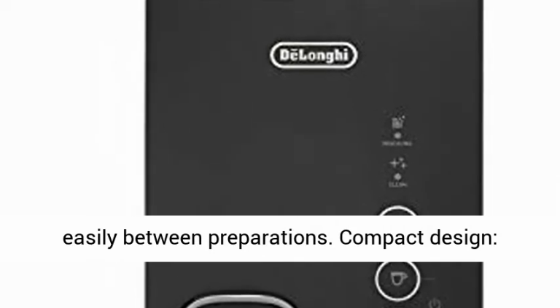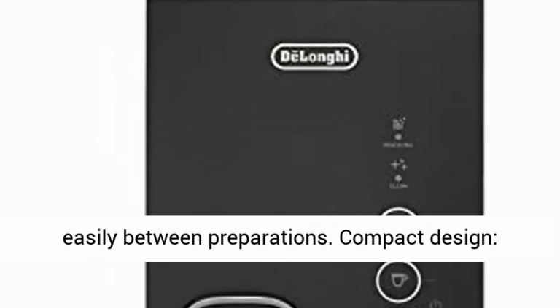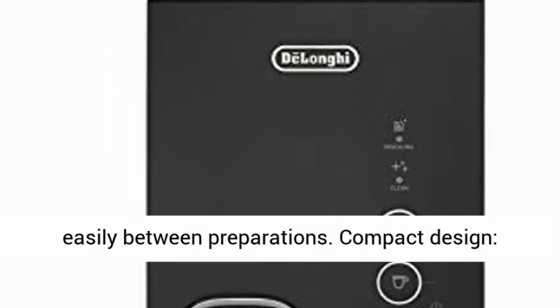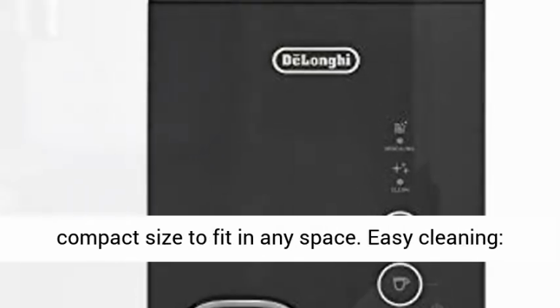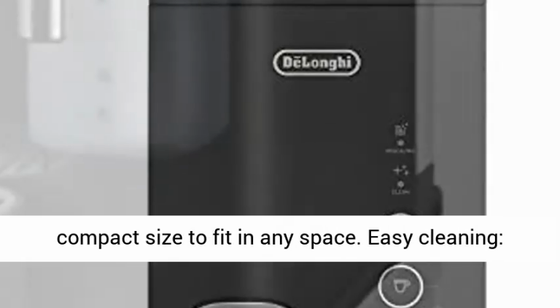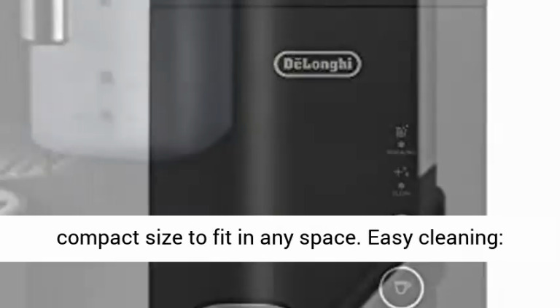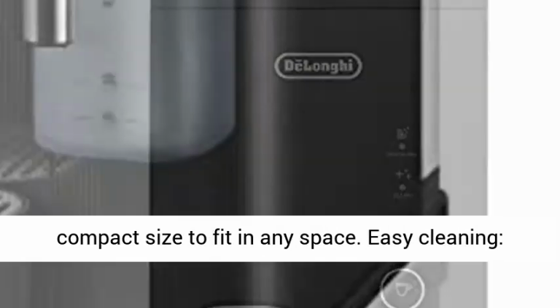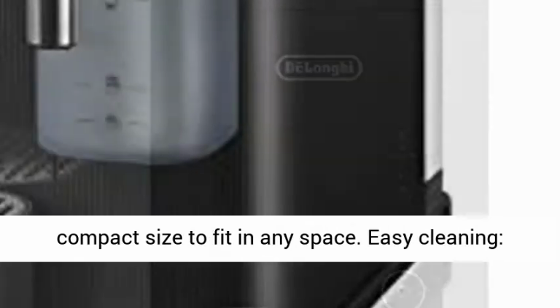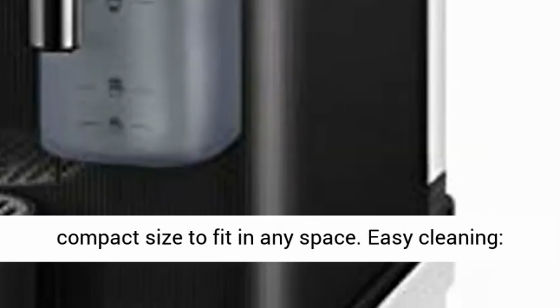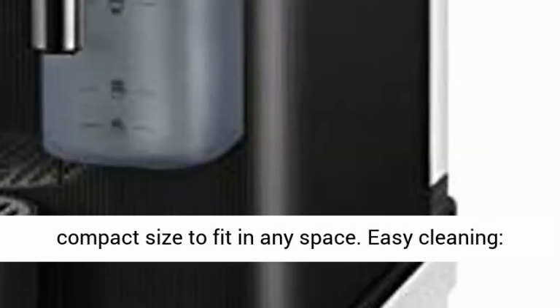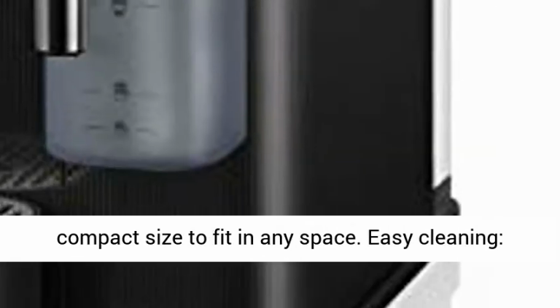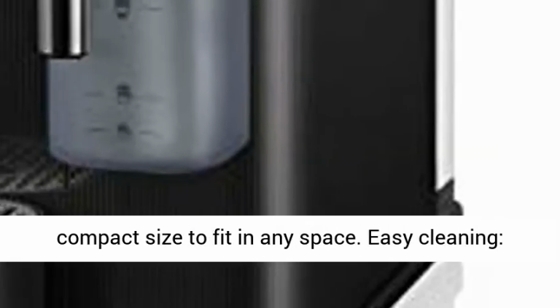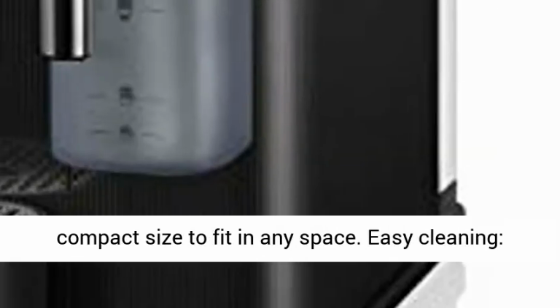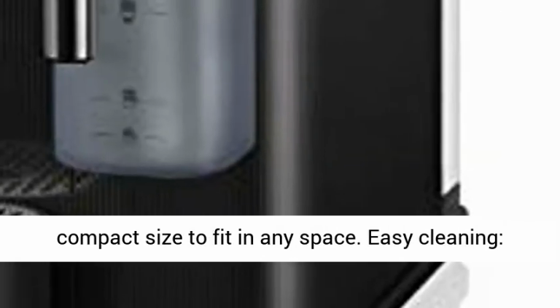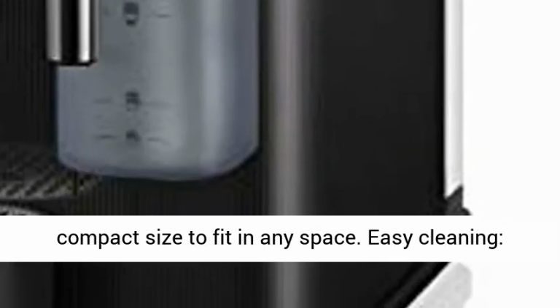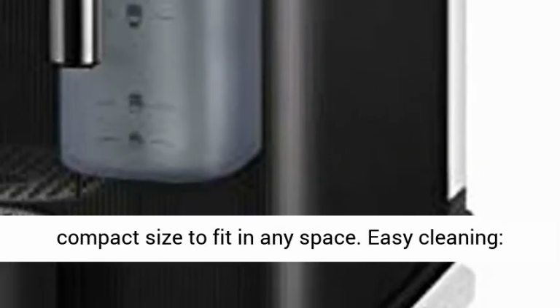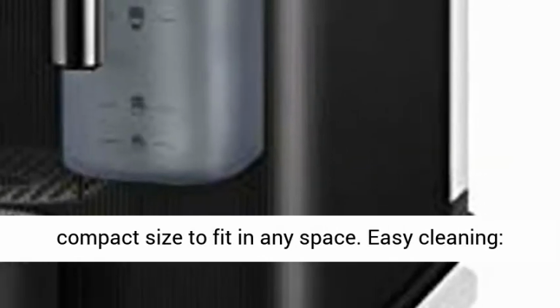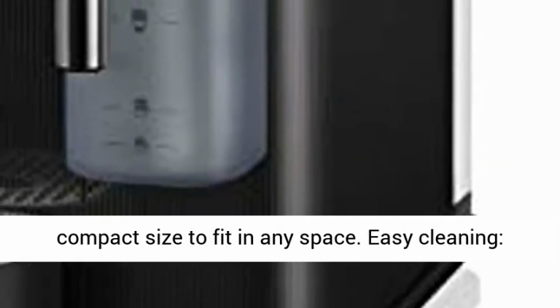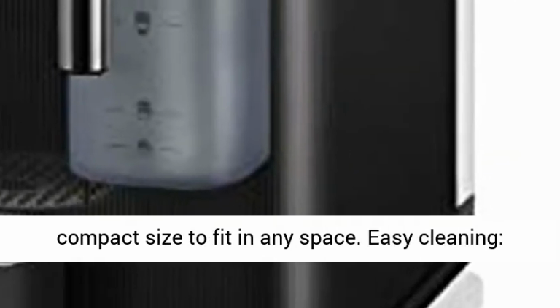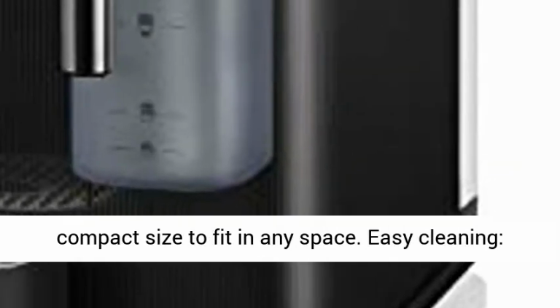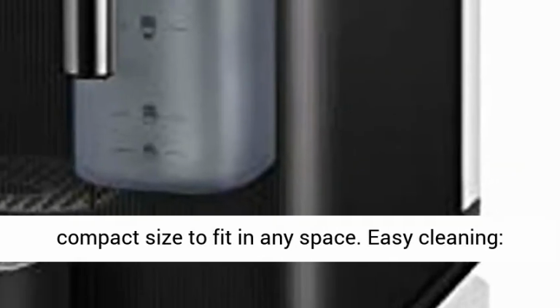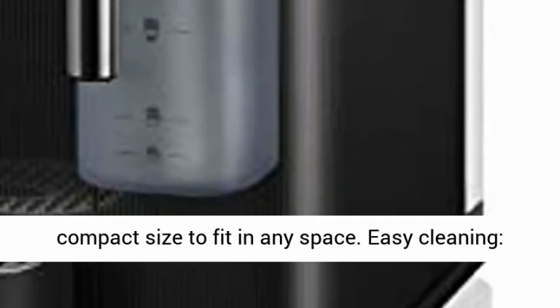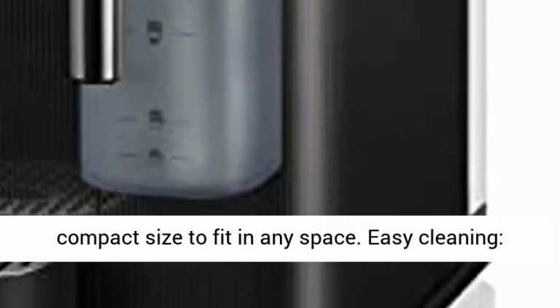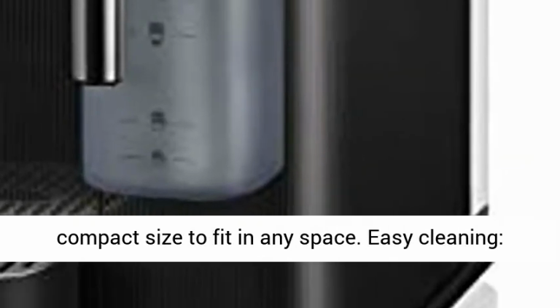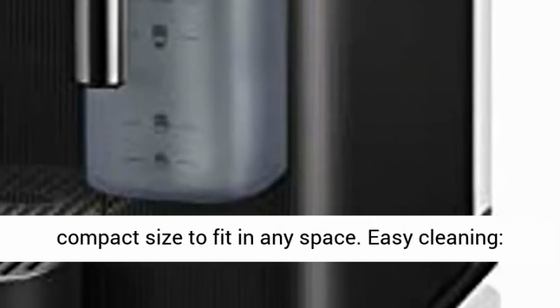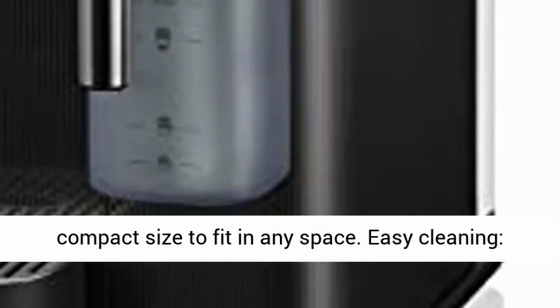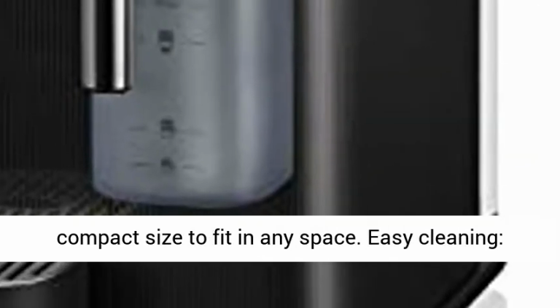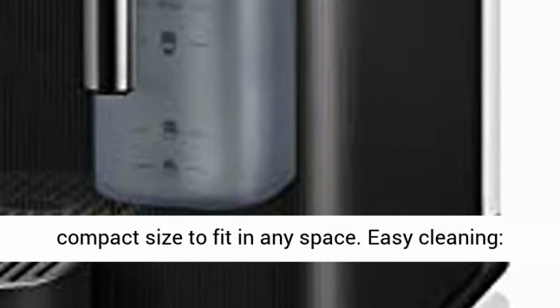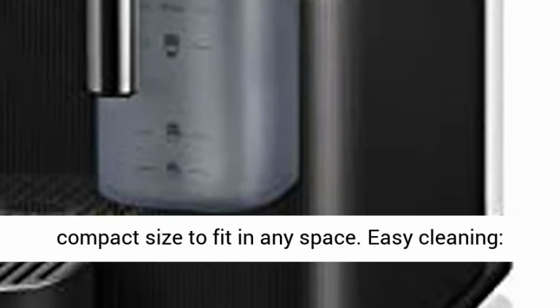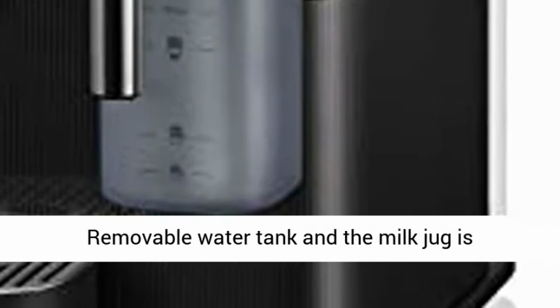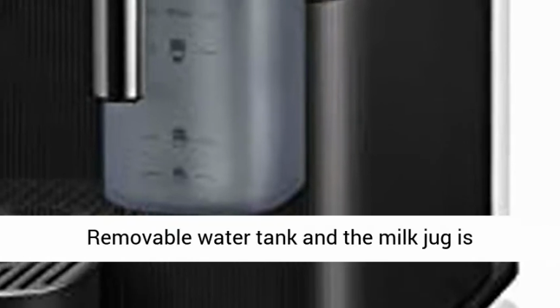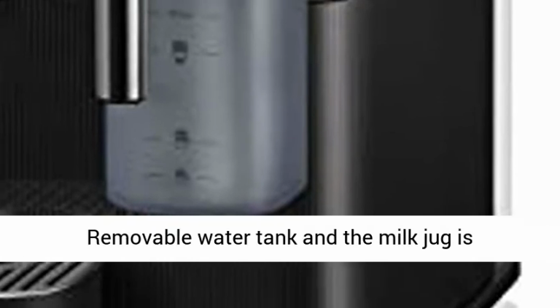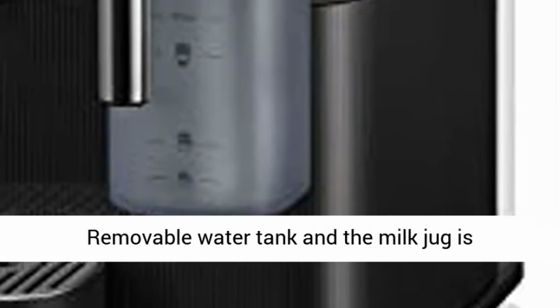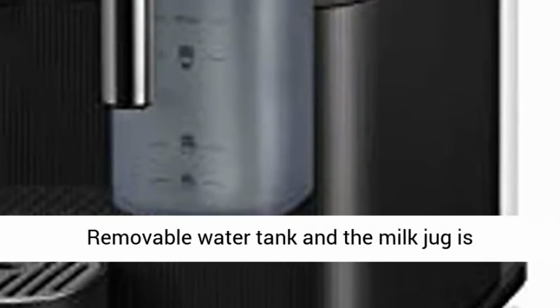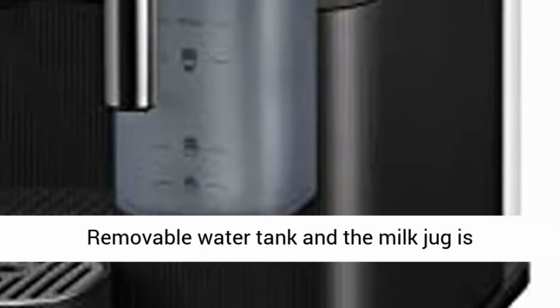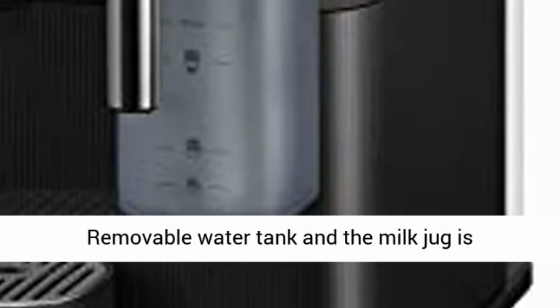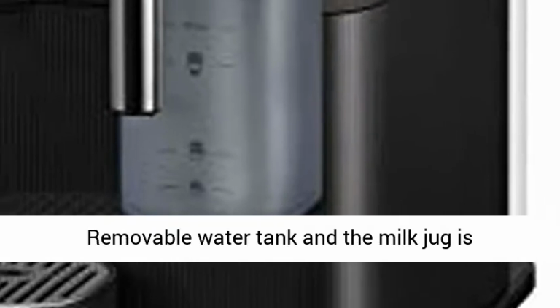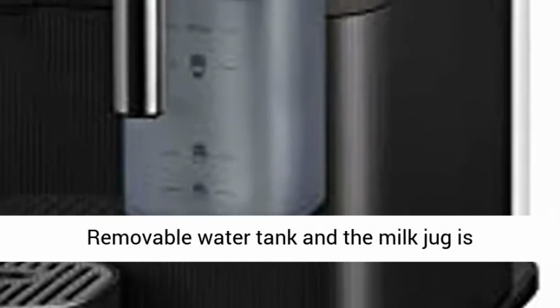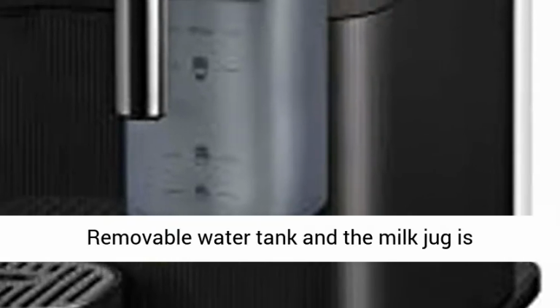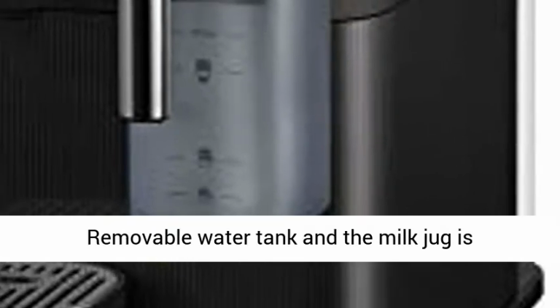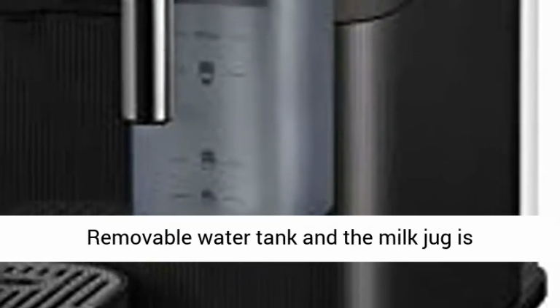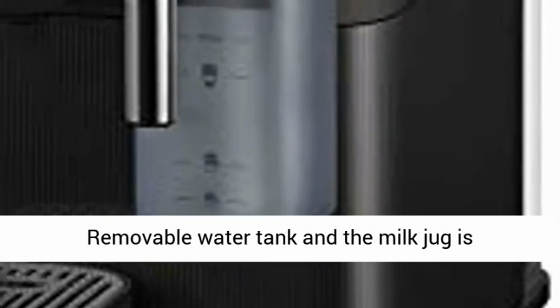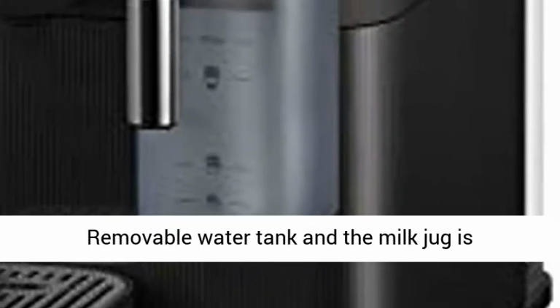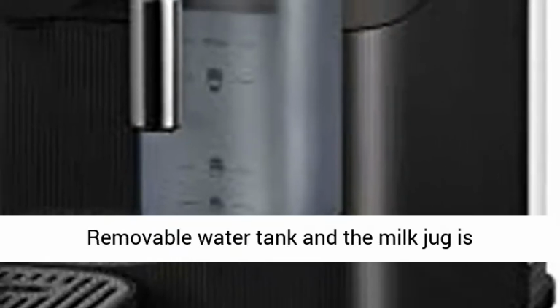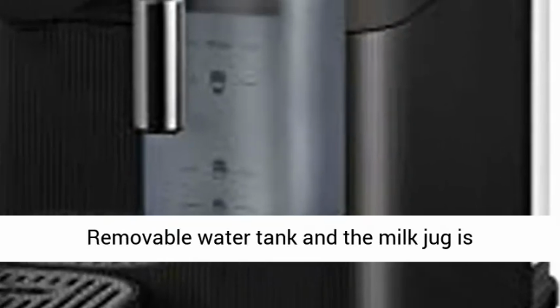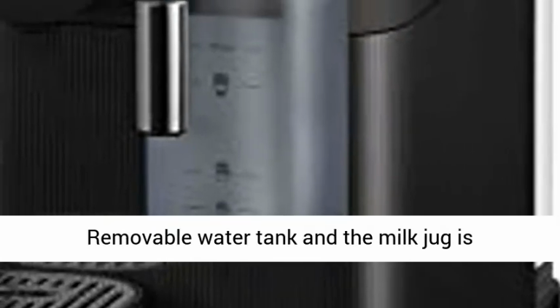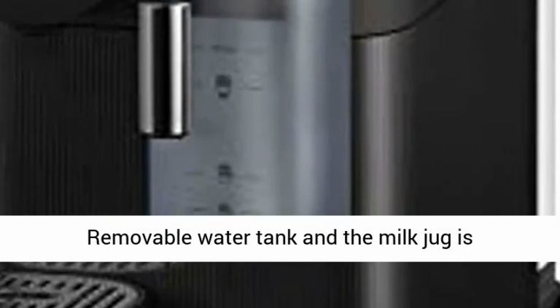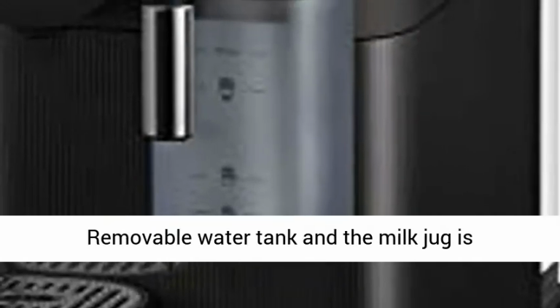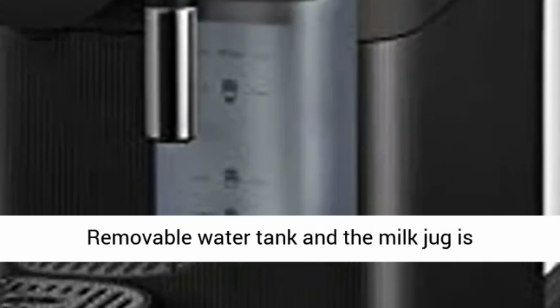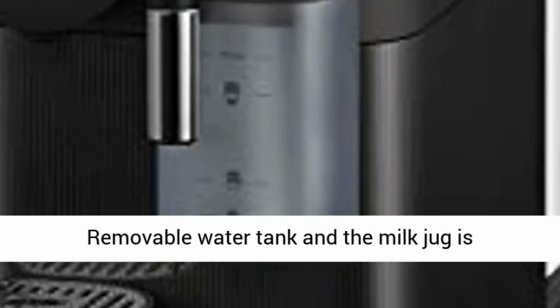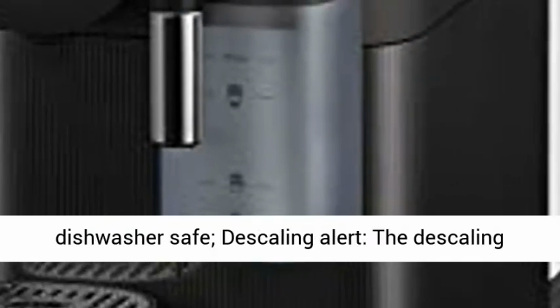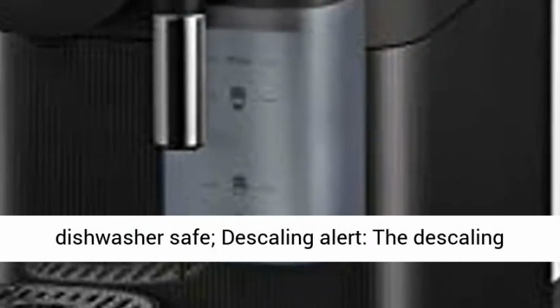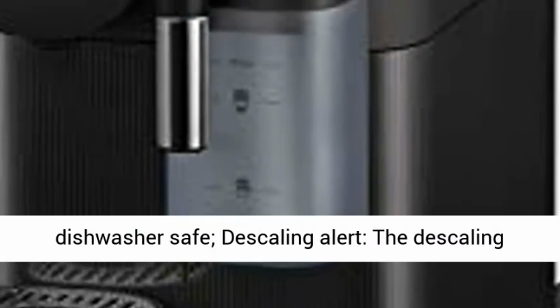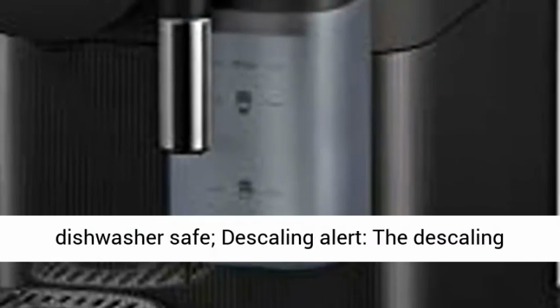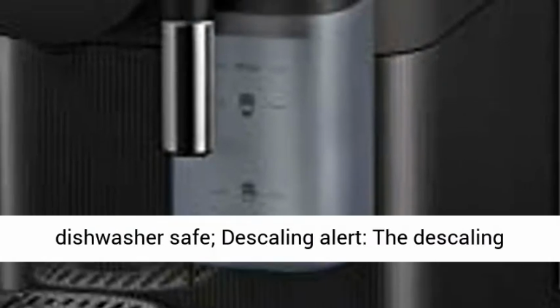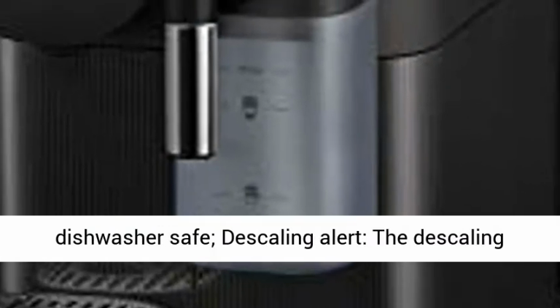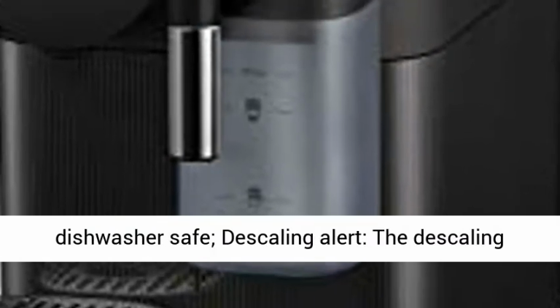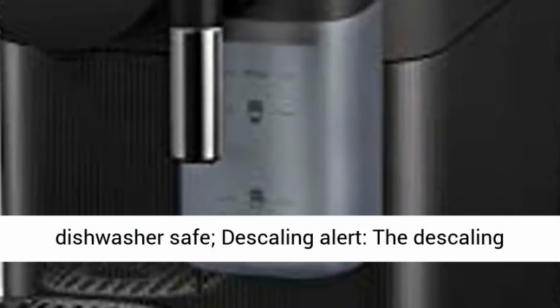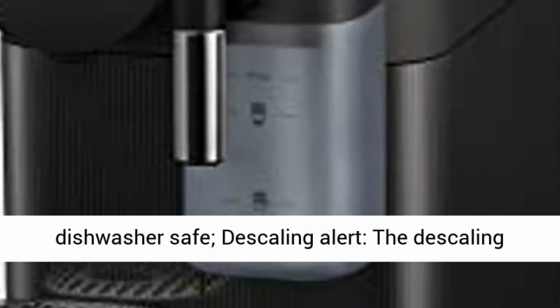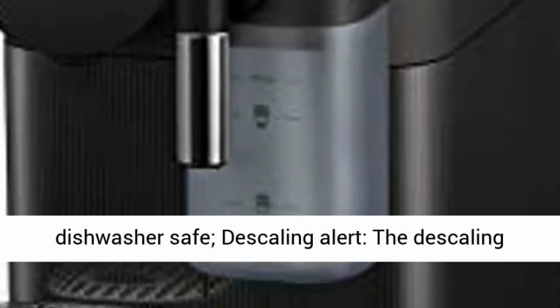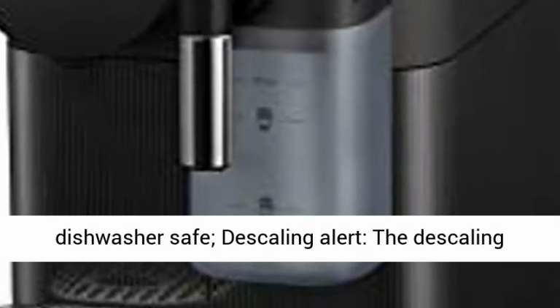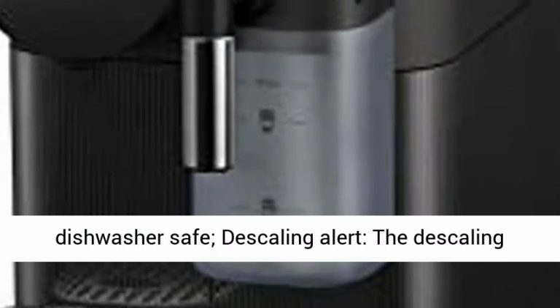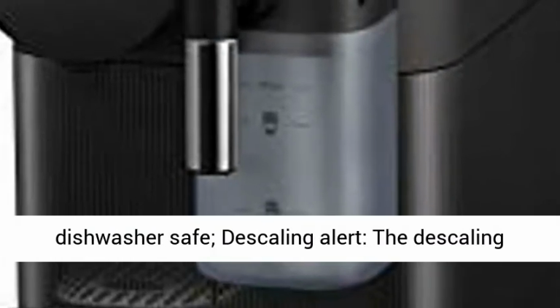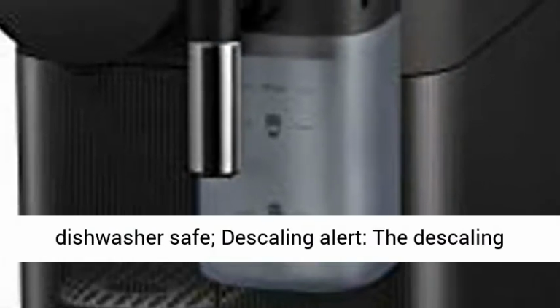Compact Design. Compact size to fit in any space. Easy Cleaning — removable water tank, and the milk jug is dishwasher safe.